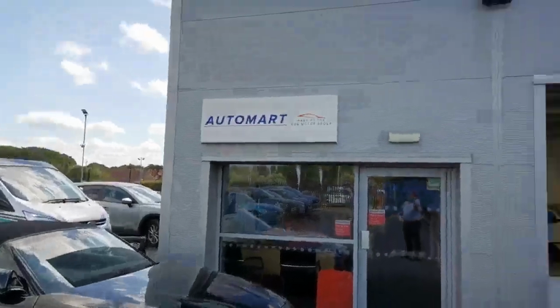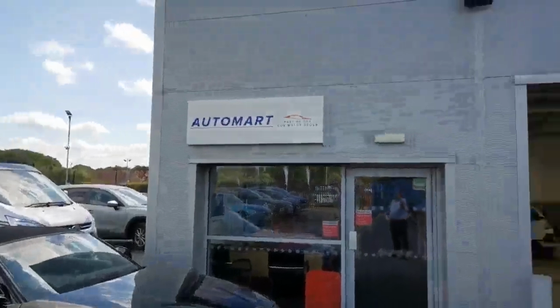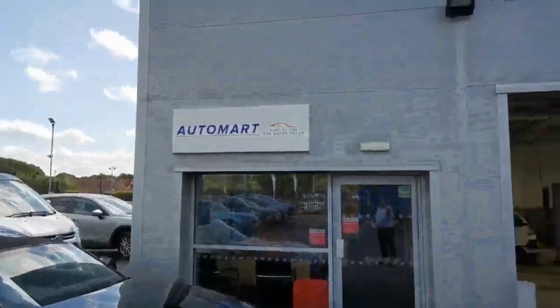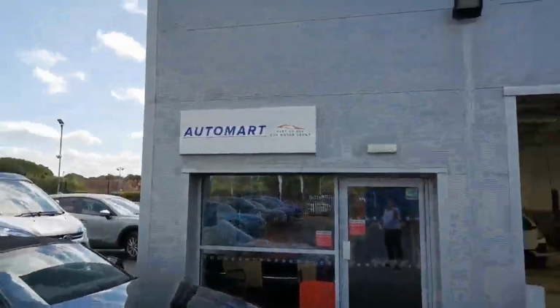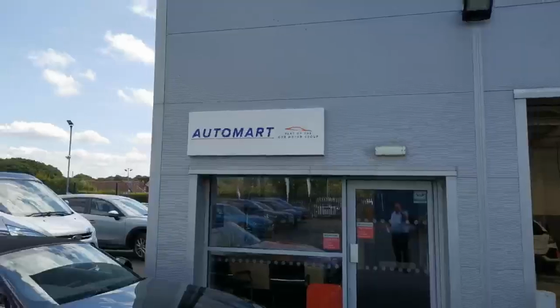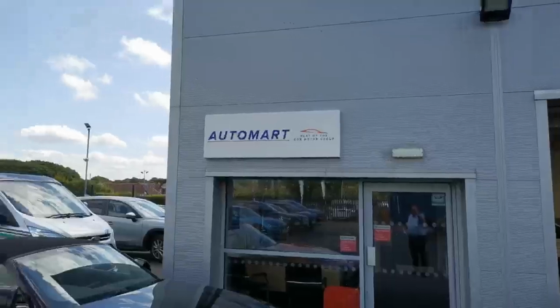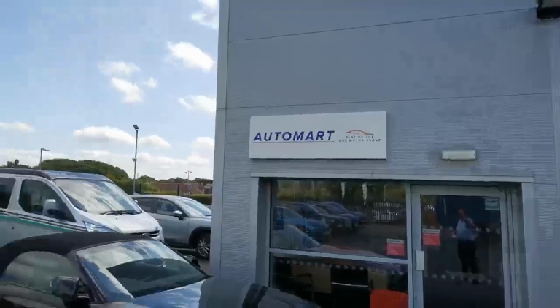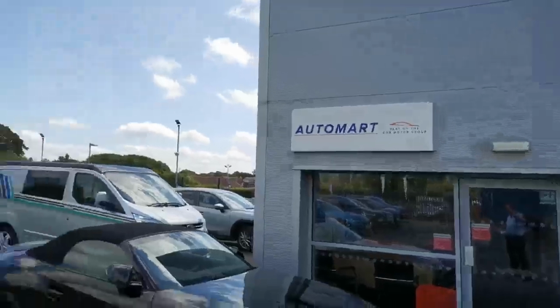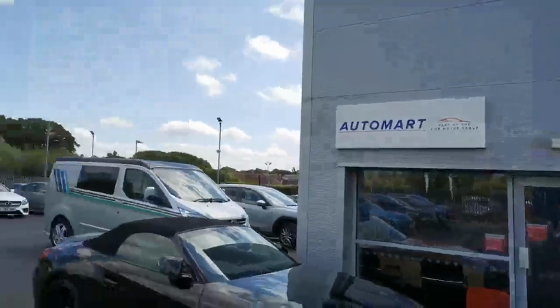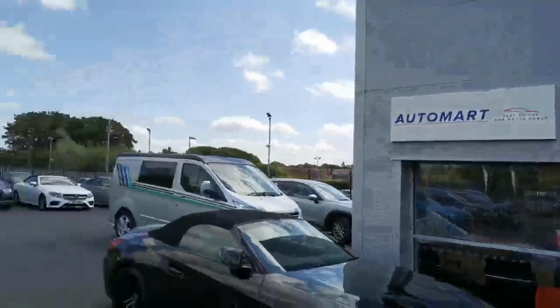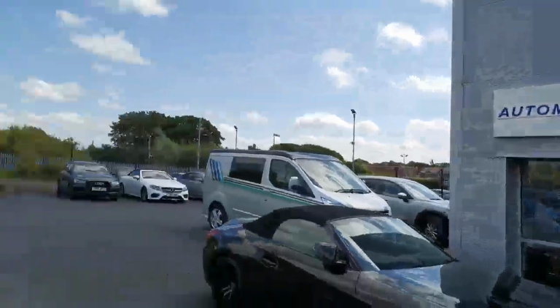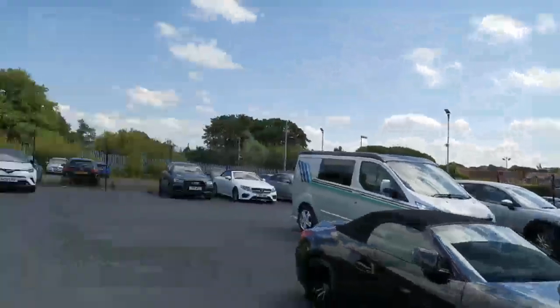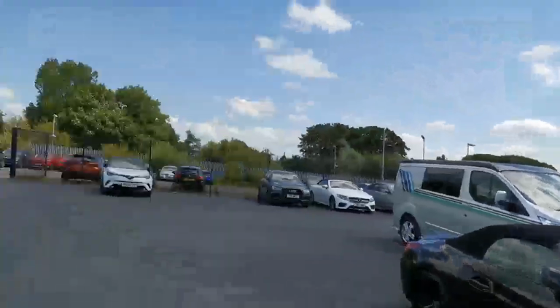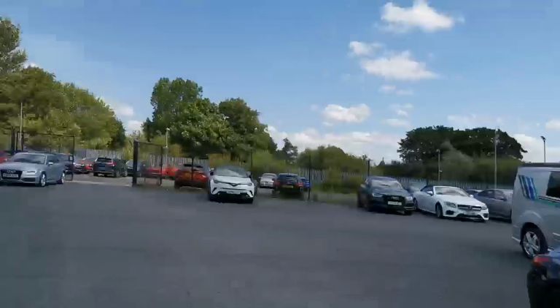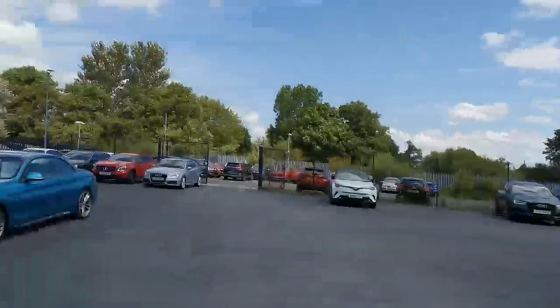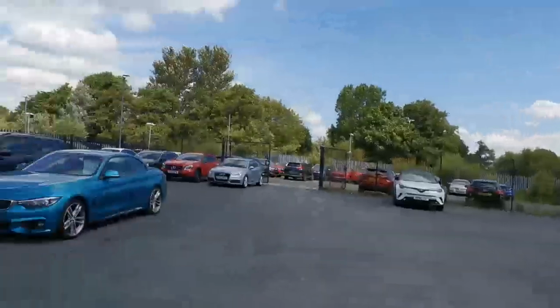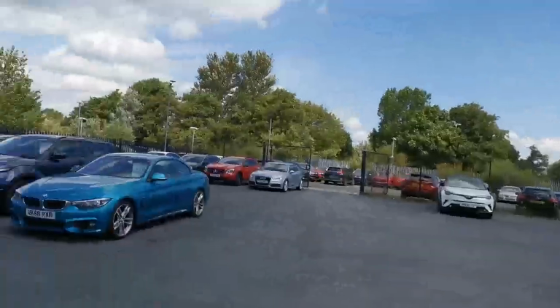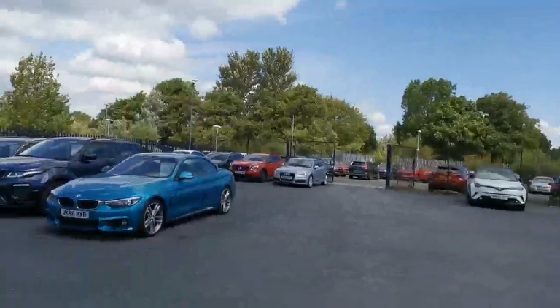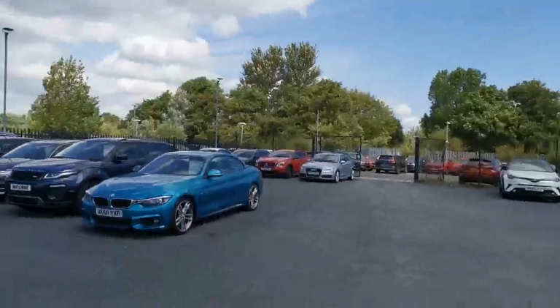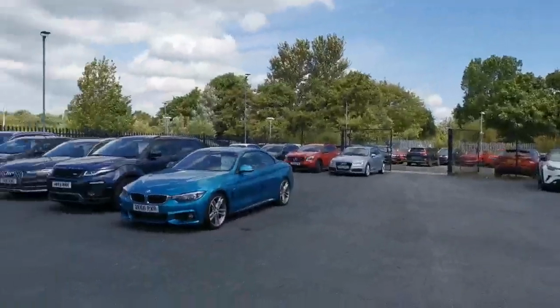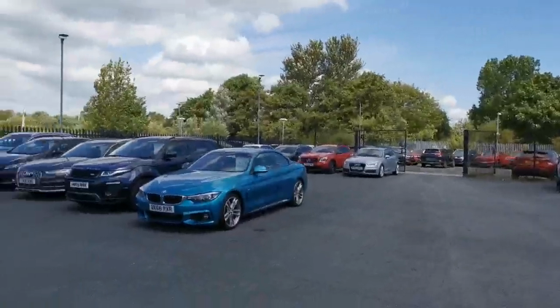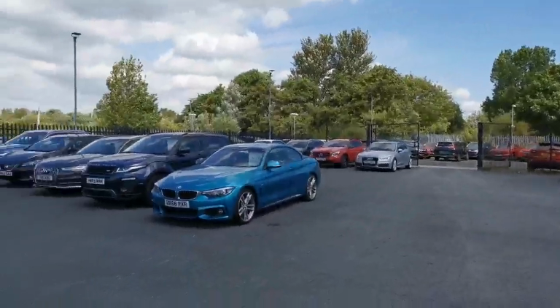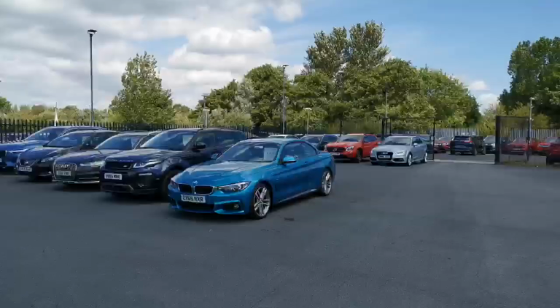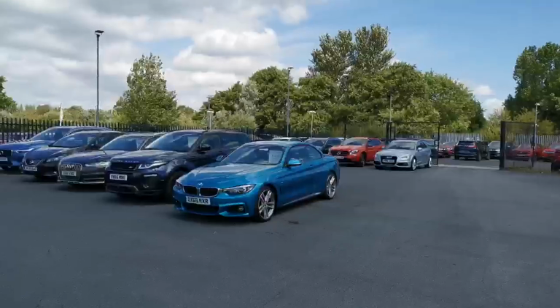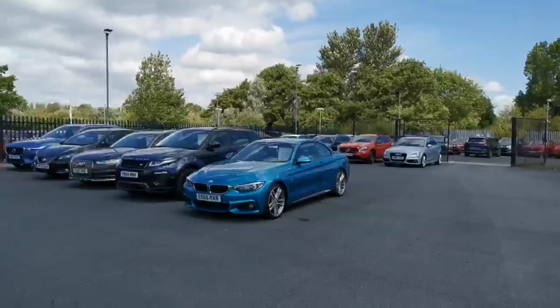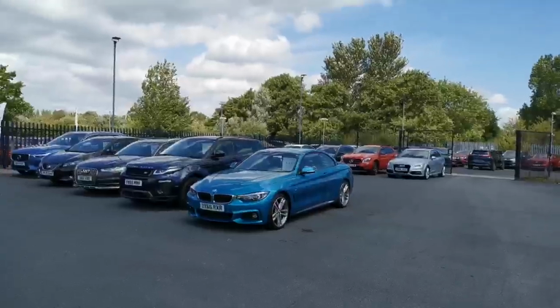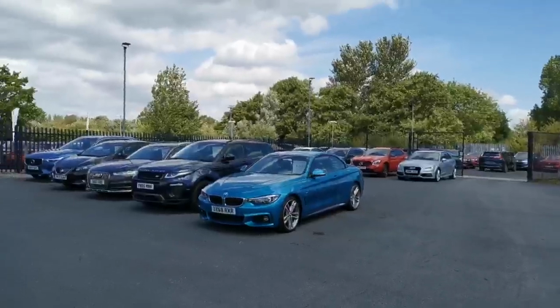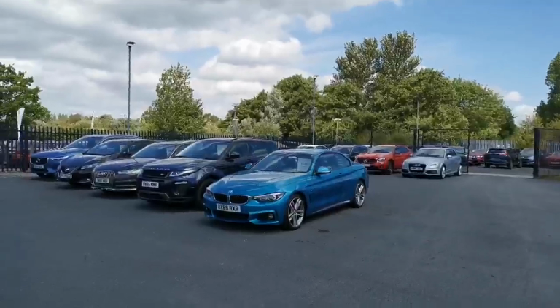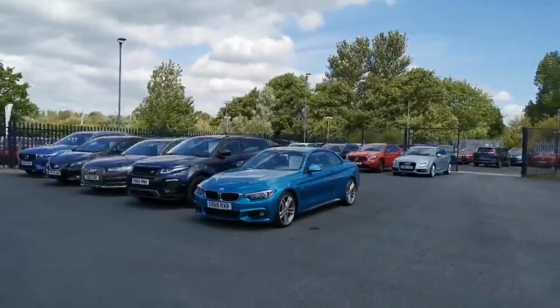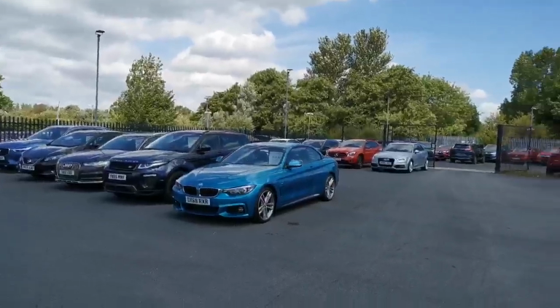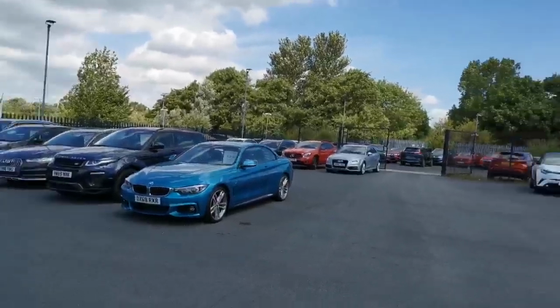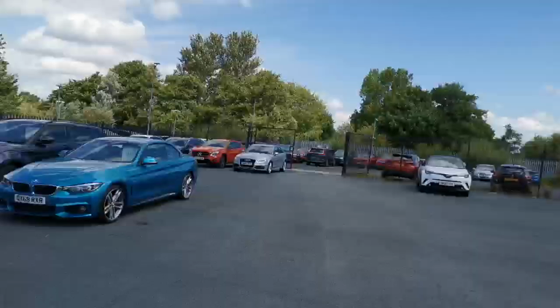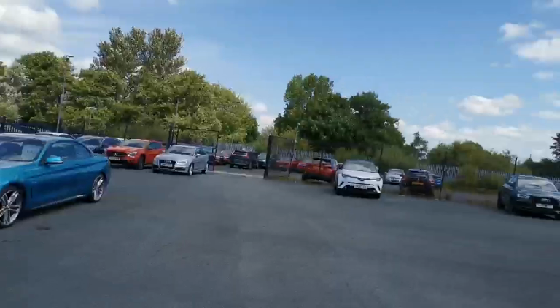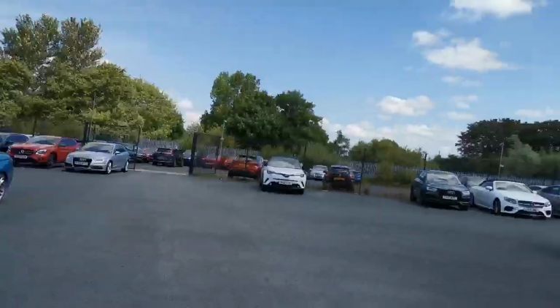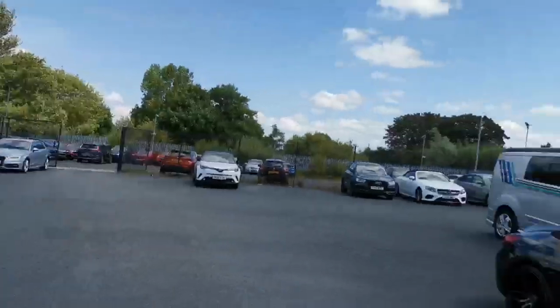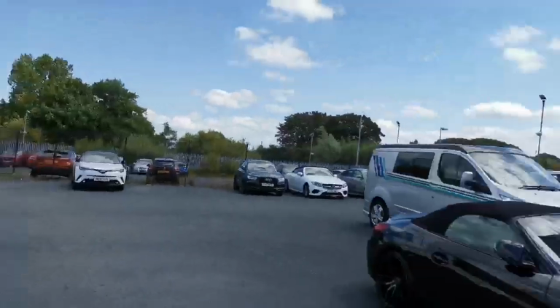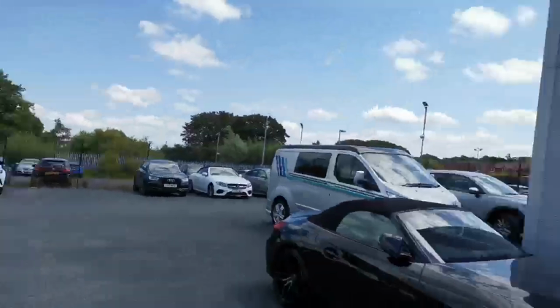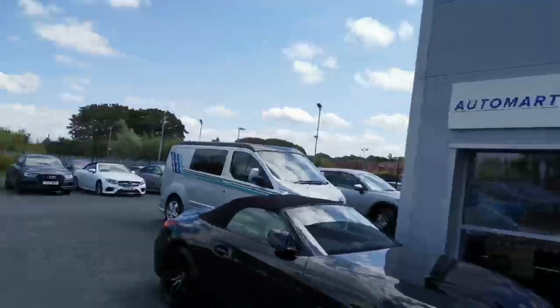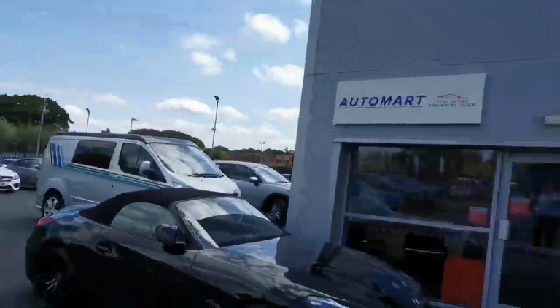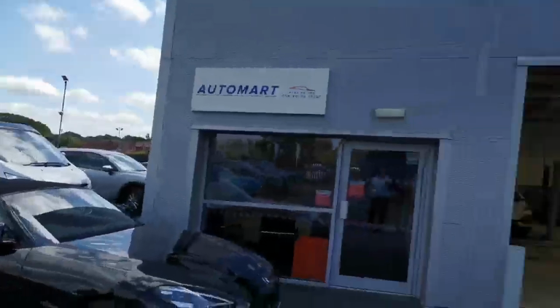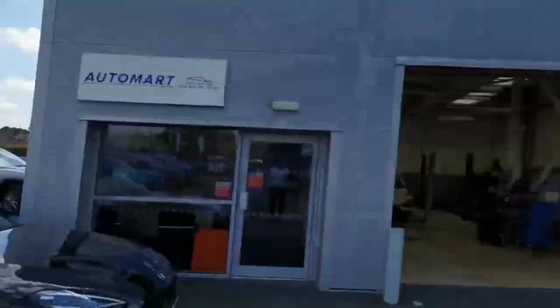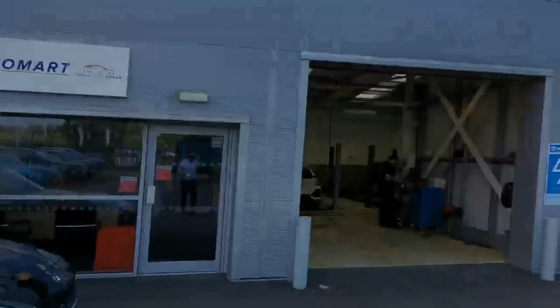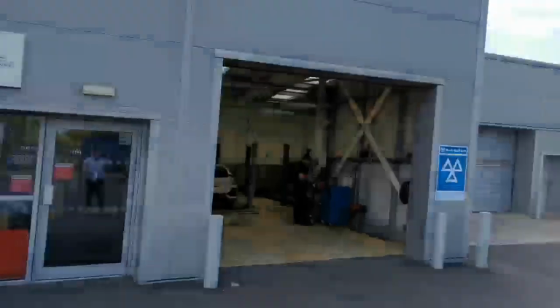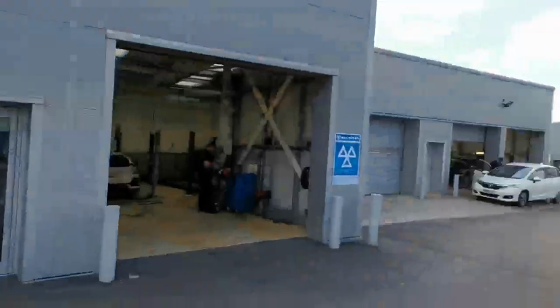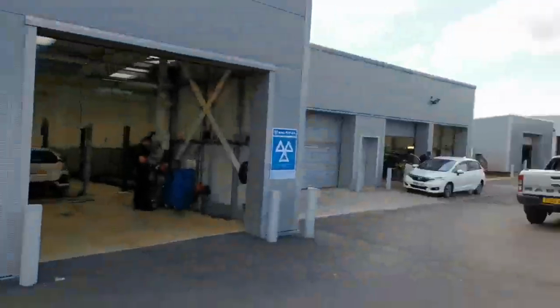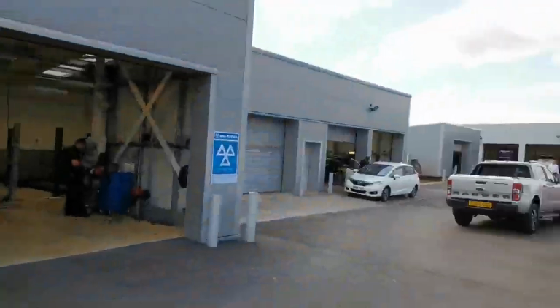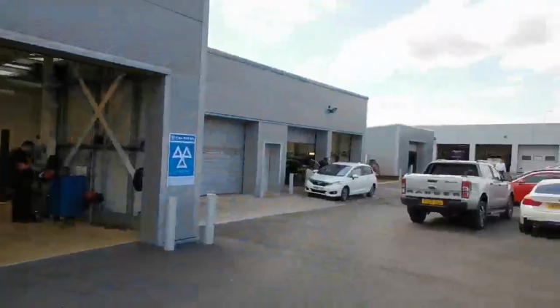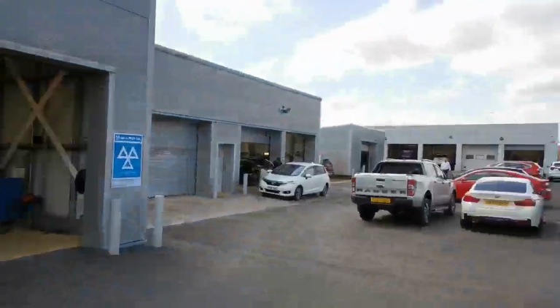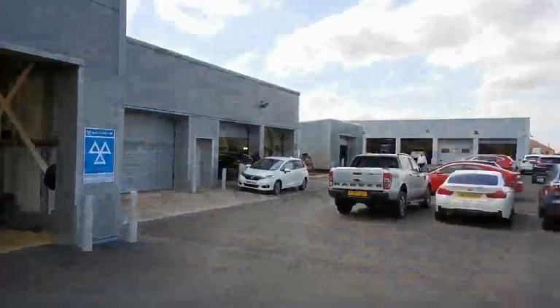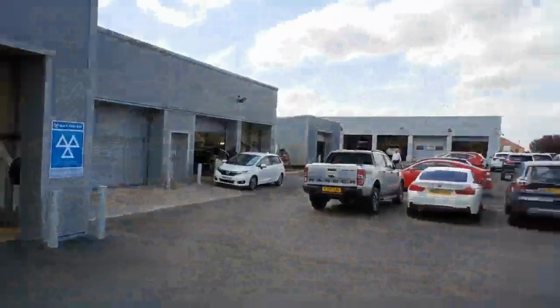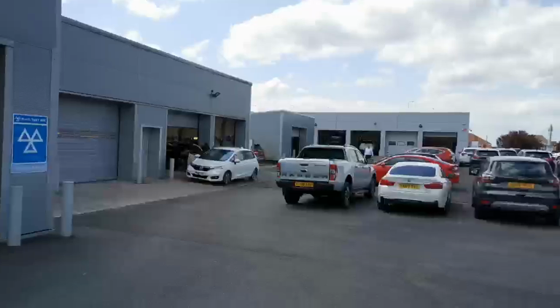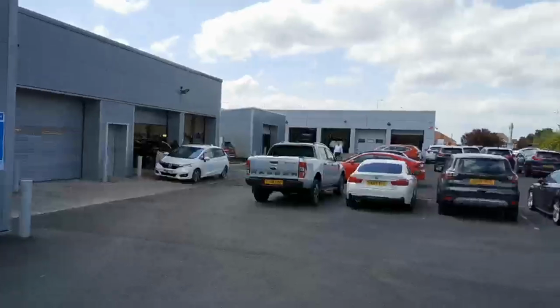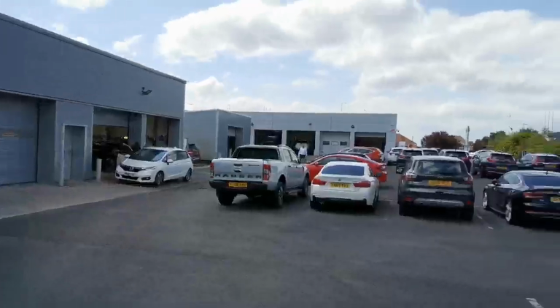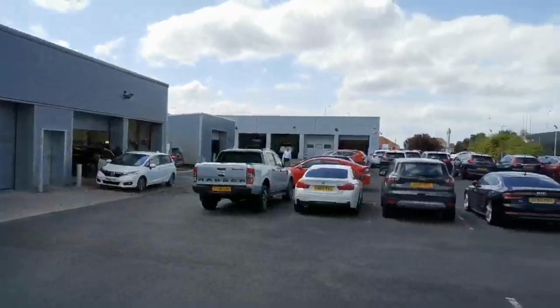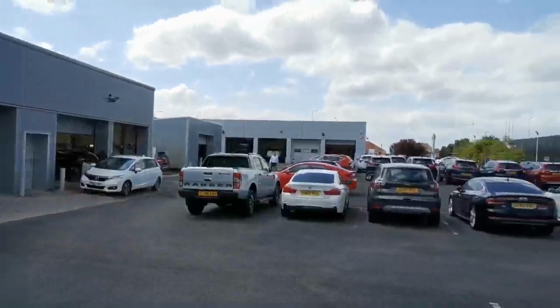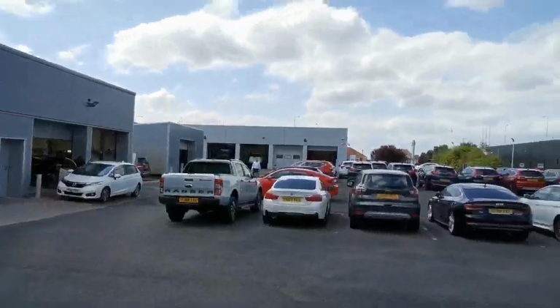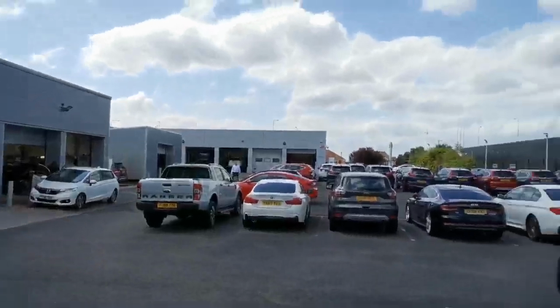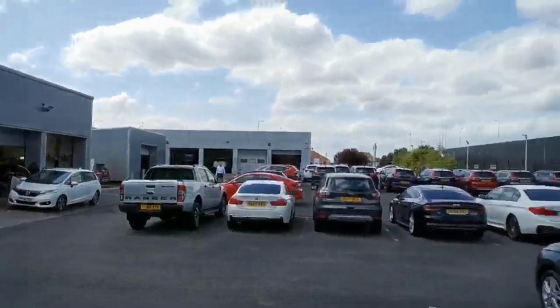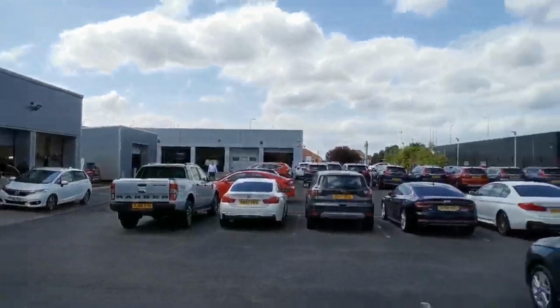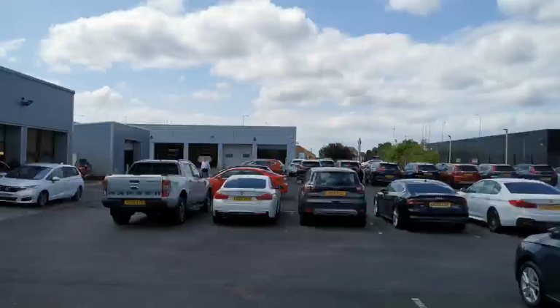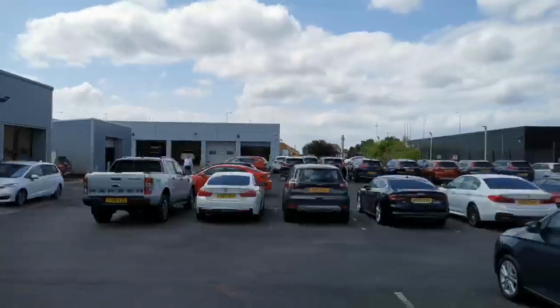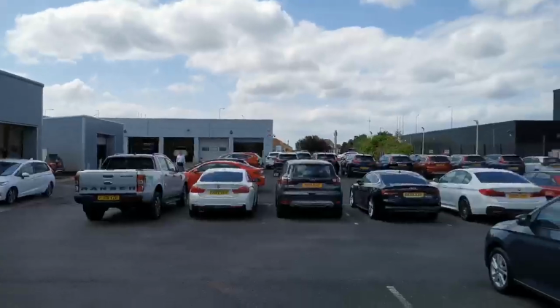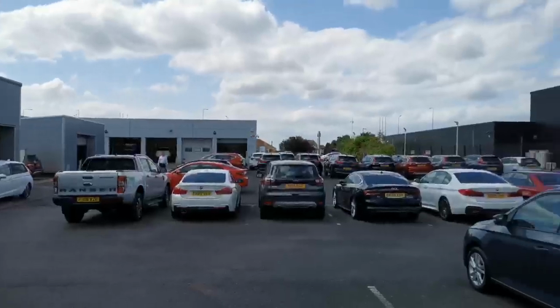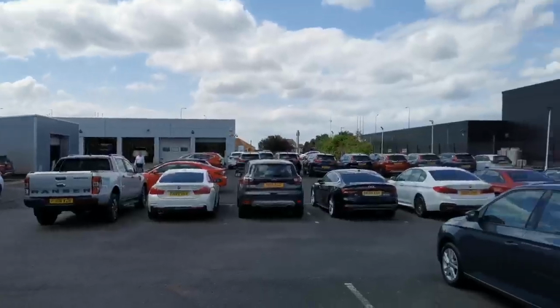This is us, by the way — we are one of four Automata sites across the northwest. We share the site with our parent on-demand dealer in the back there.